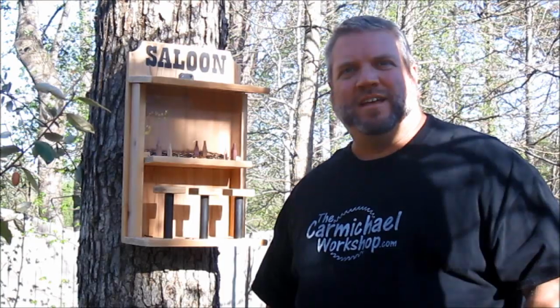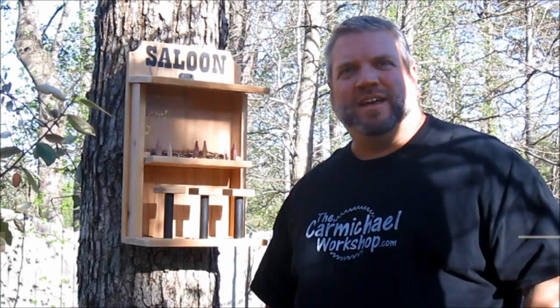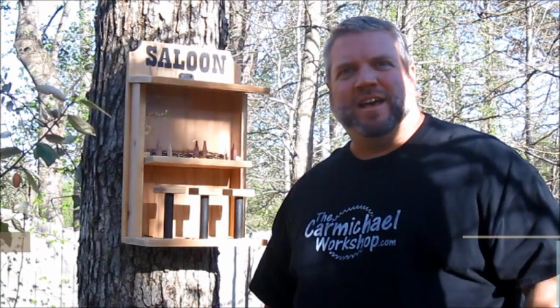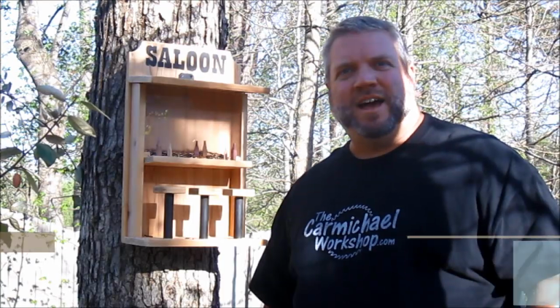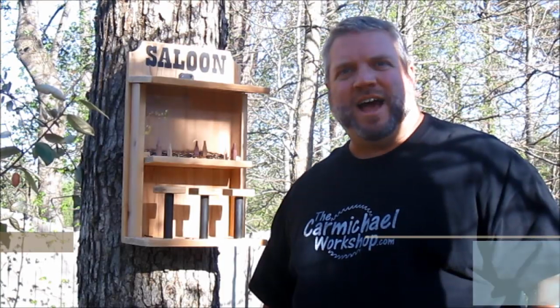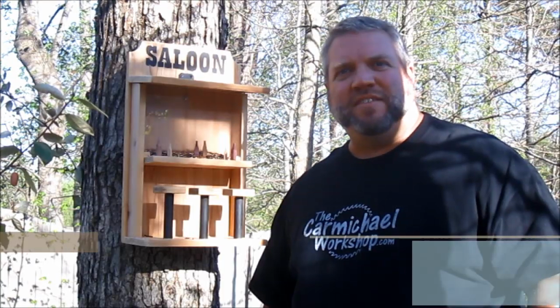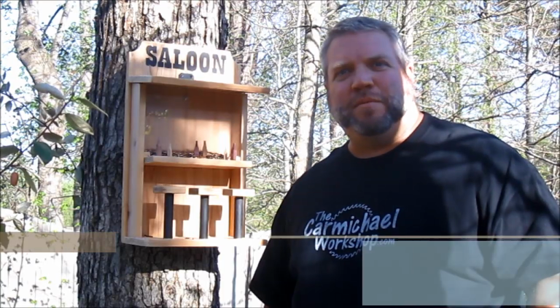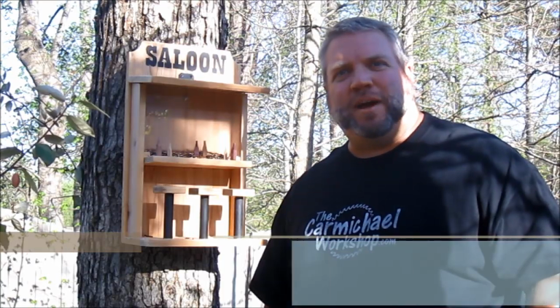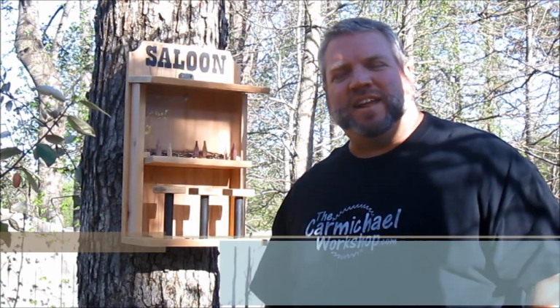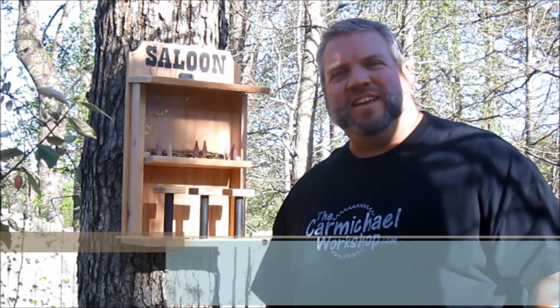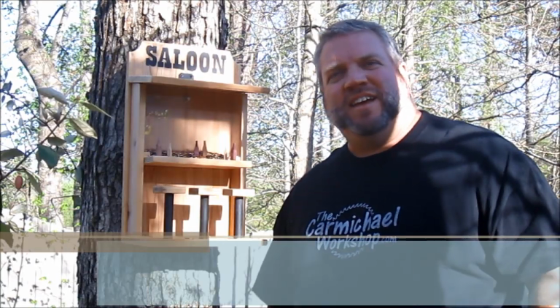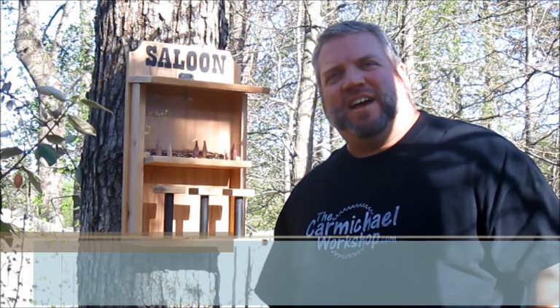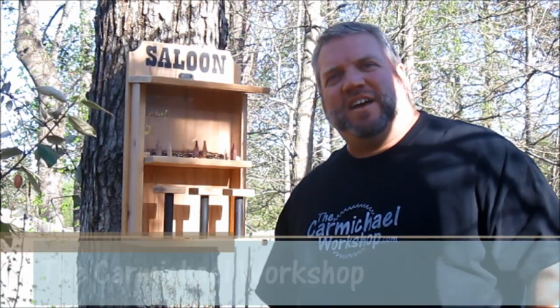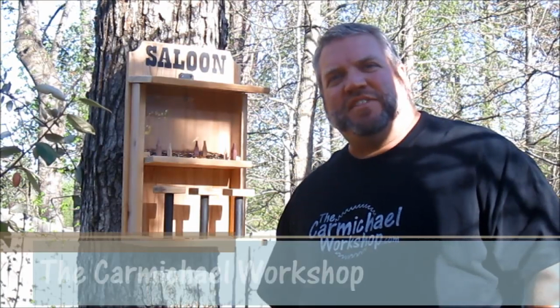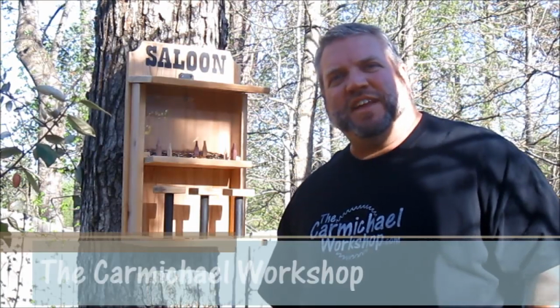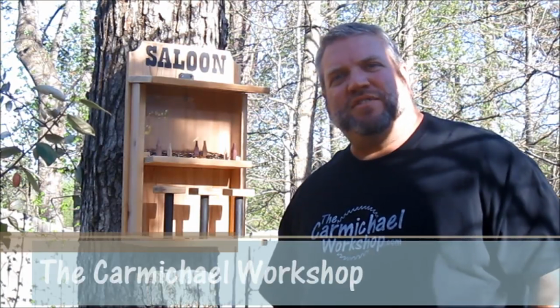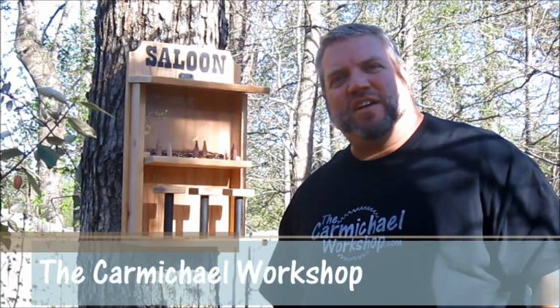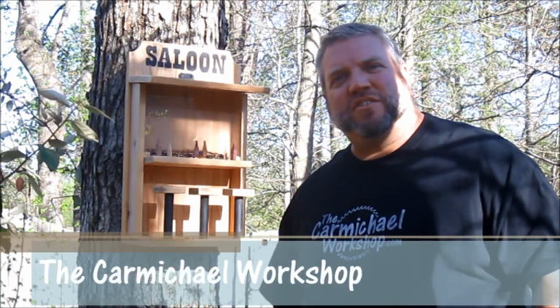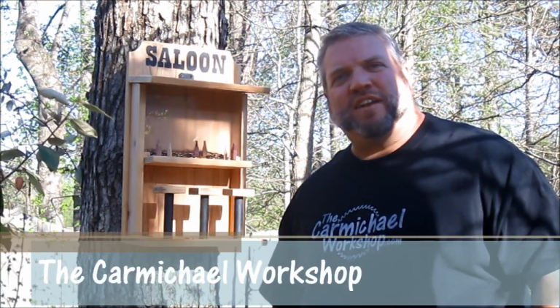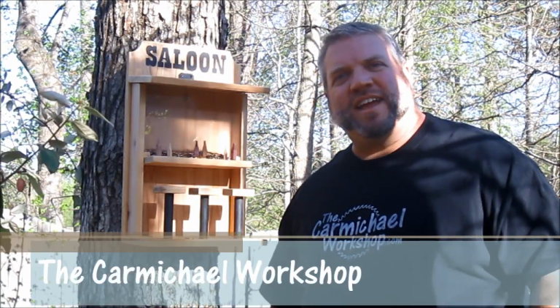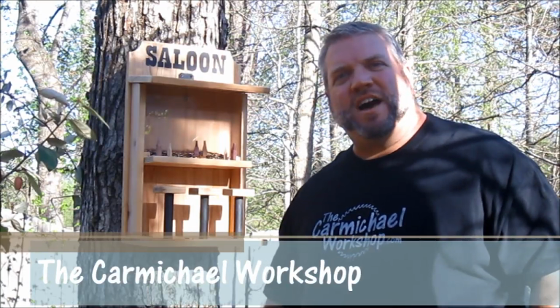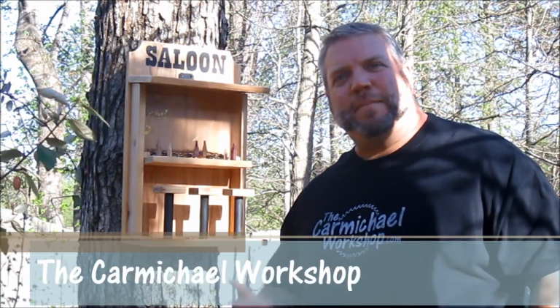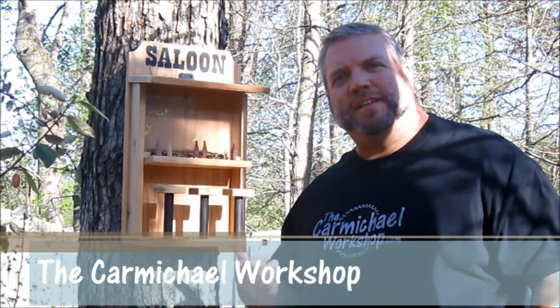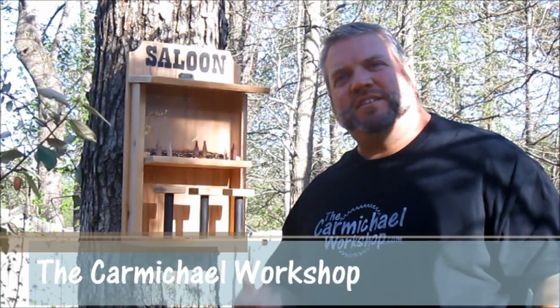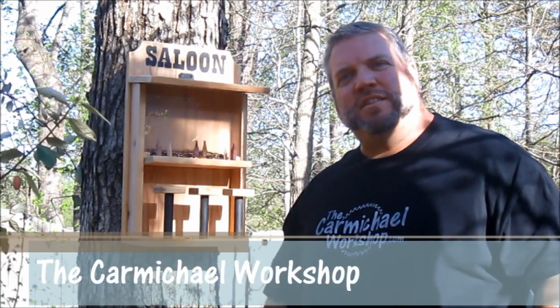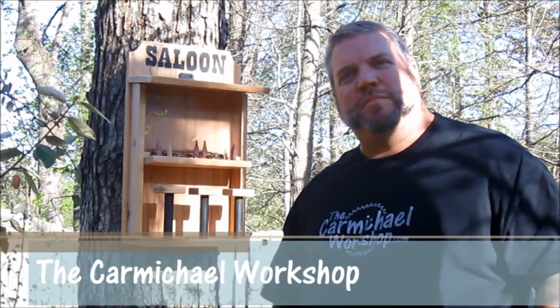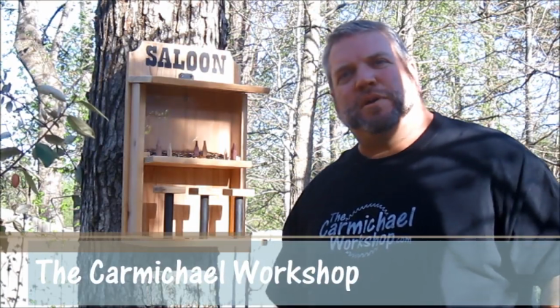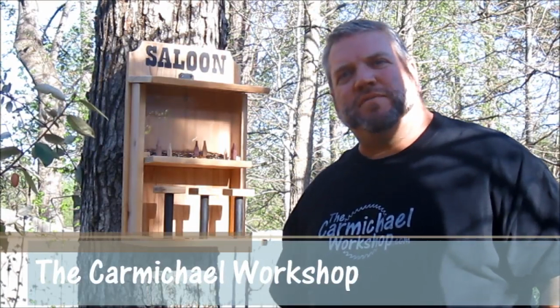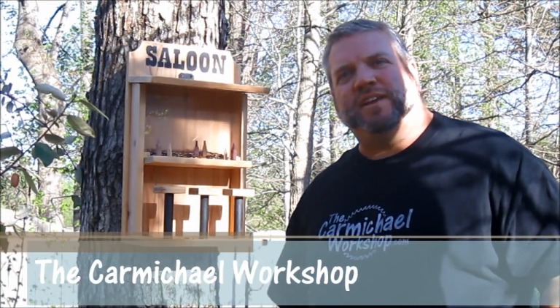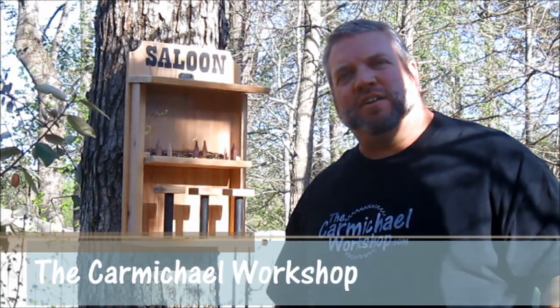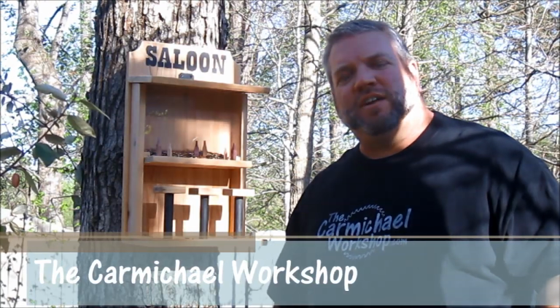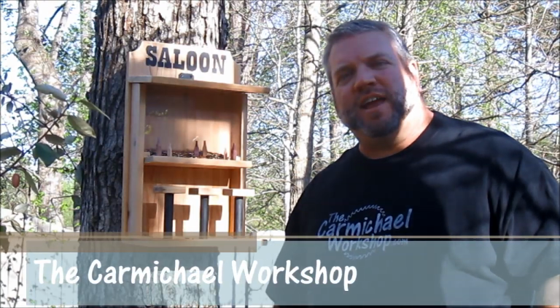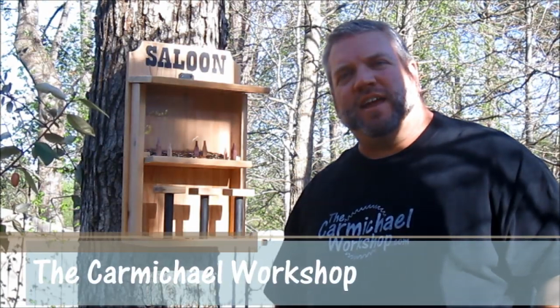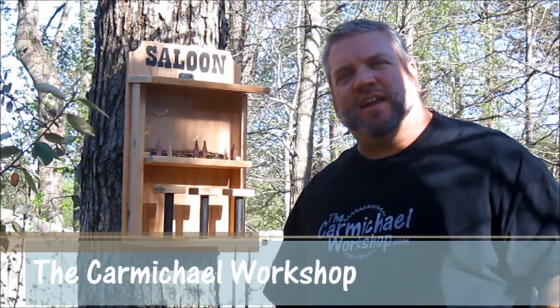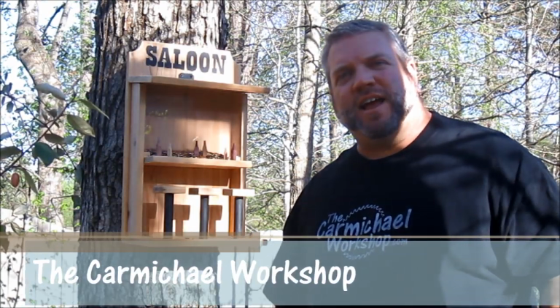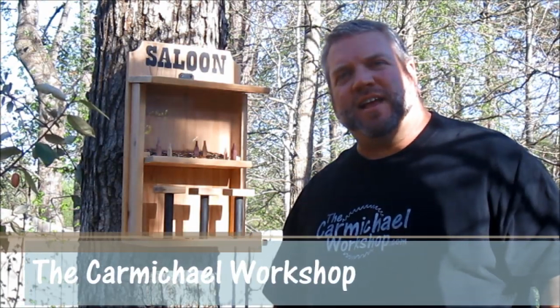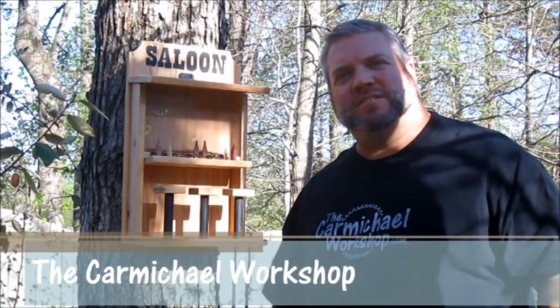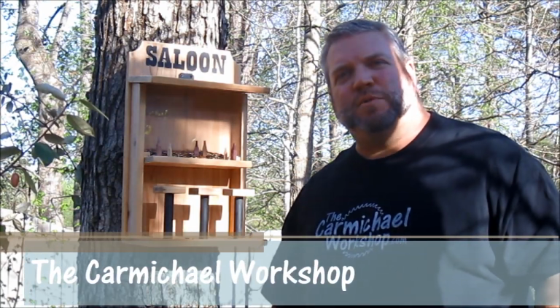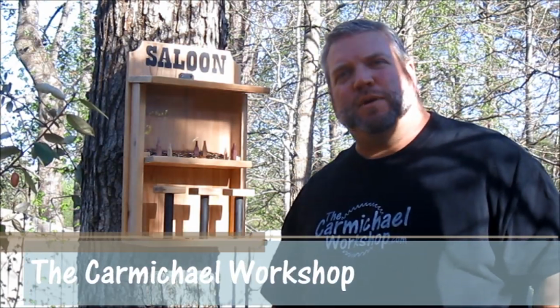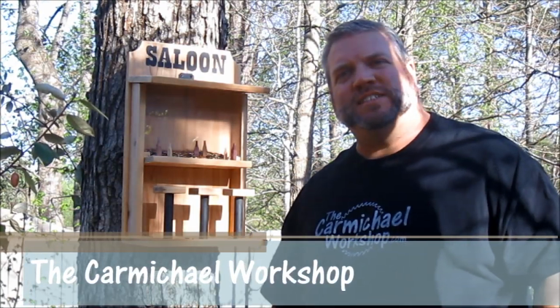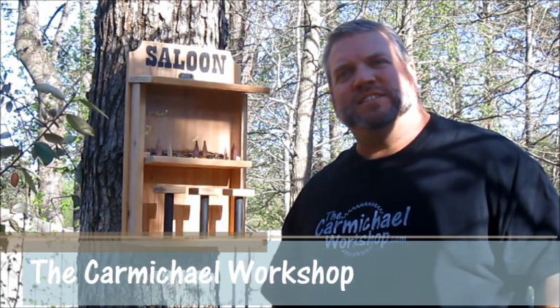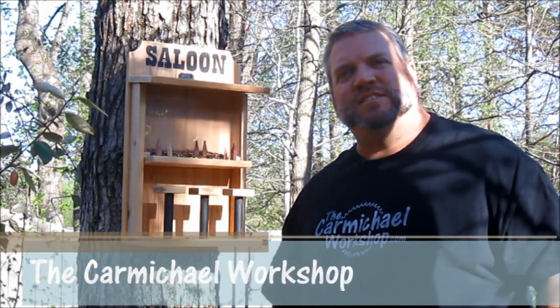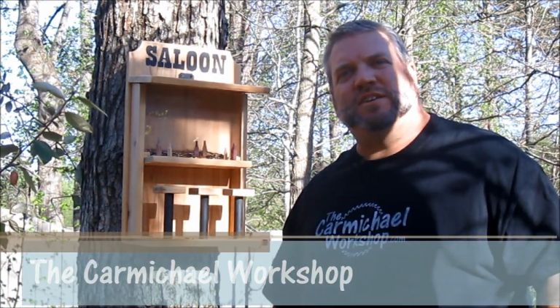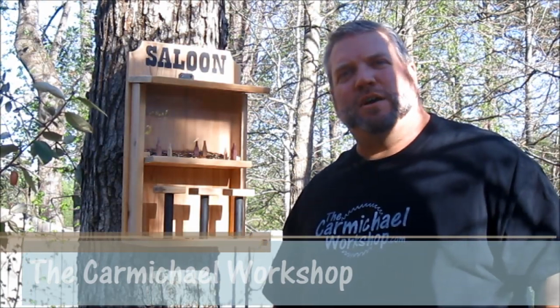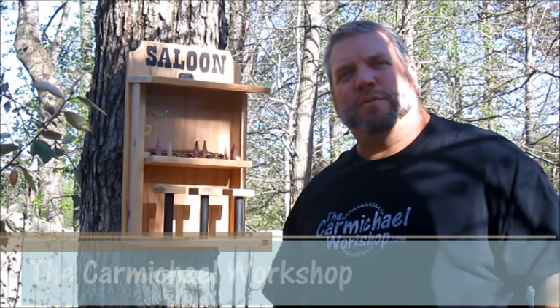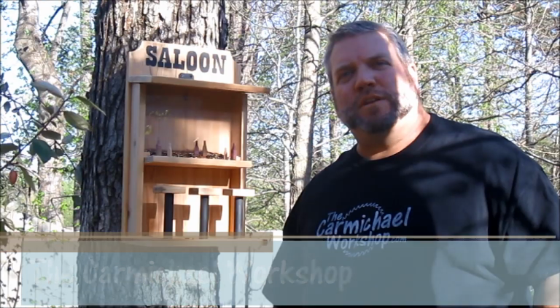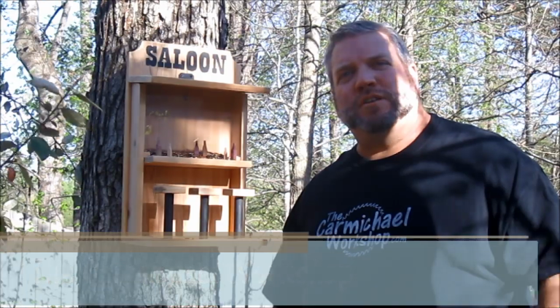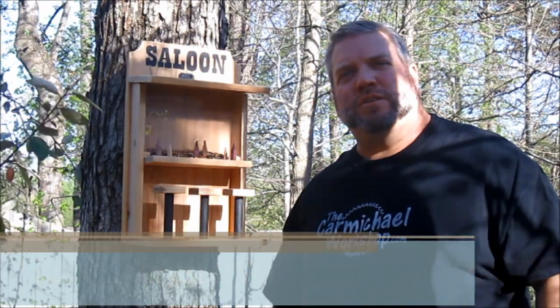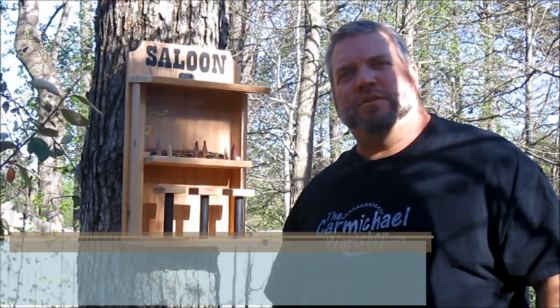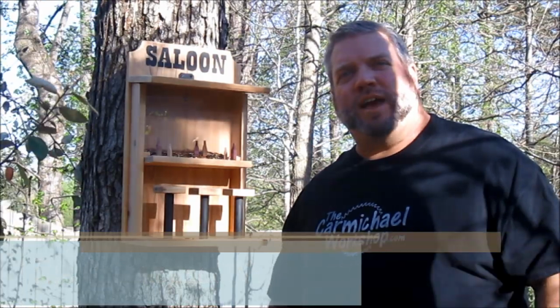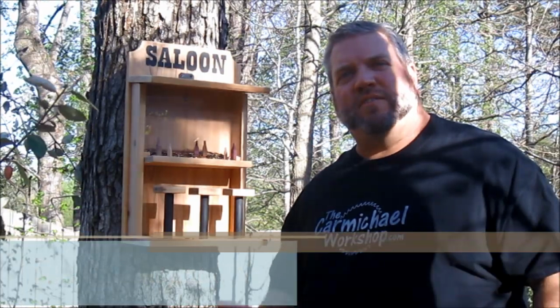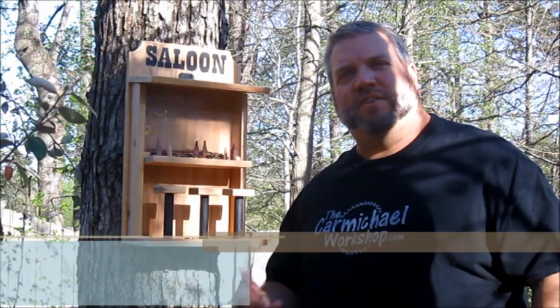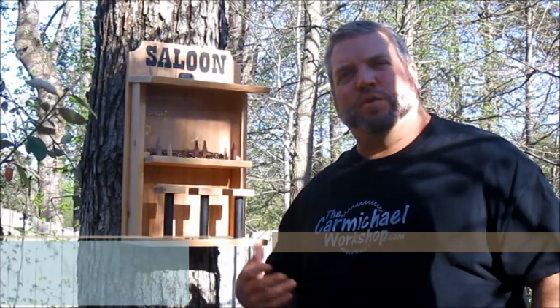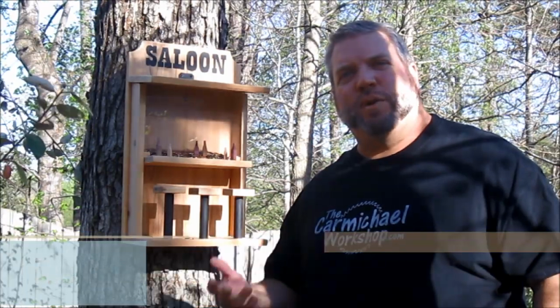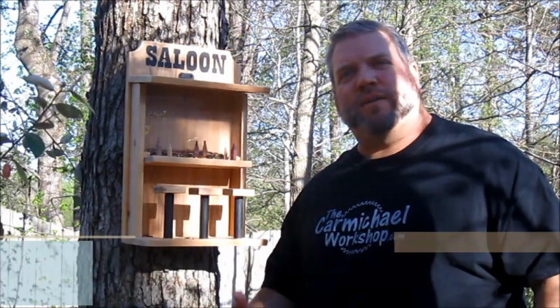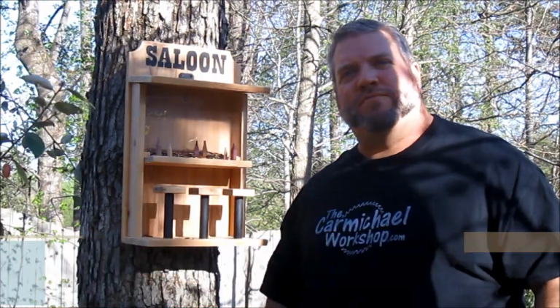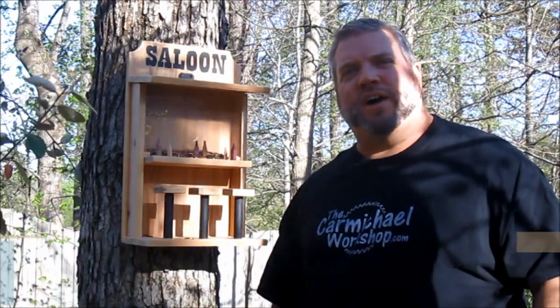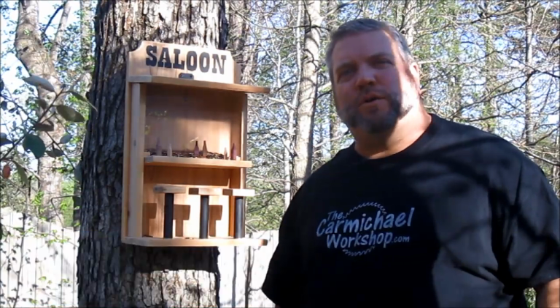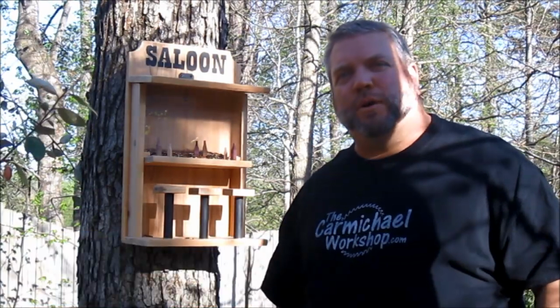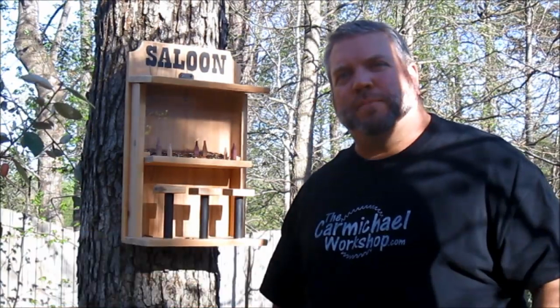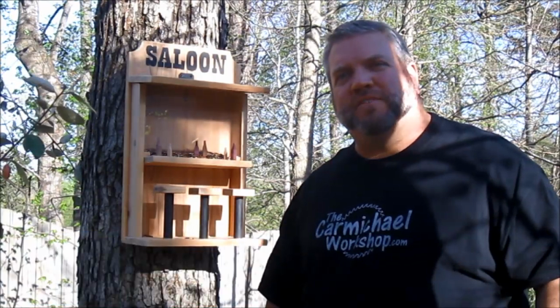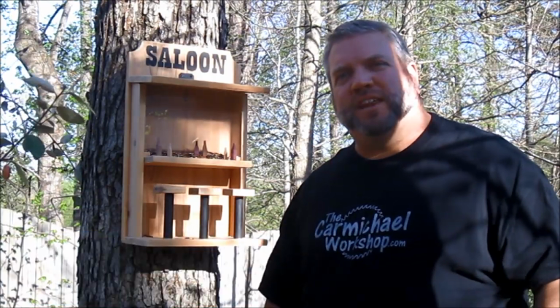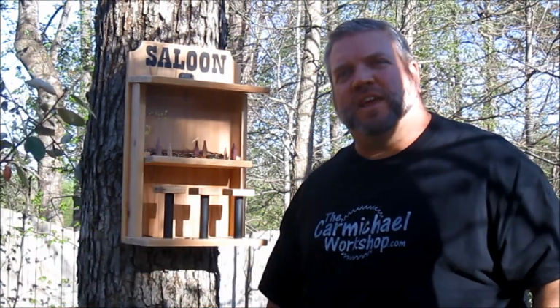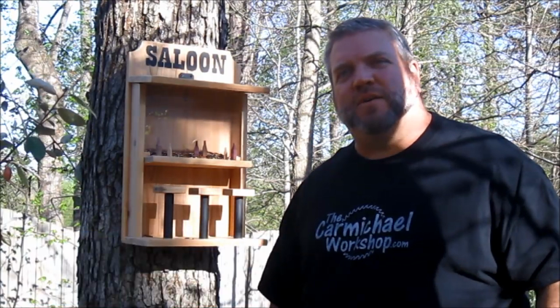Hi everybody. Thanks for all the great comments on the bird feeder. I had some questions so I wanted to do a quick follow-up video.